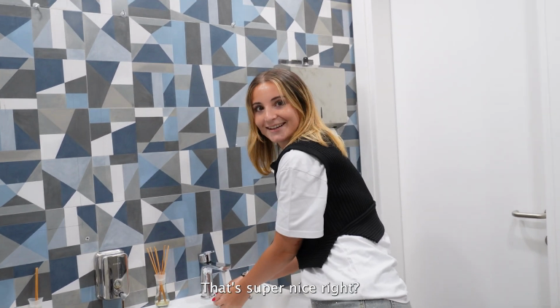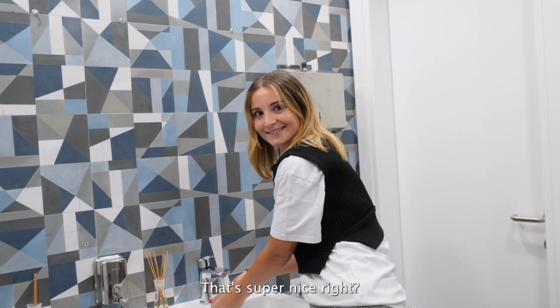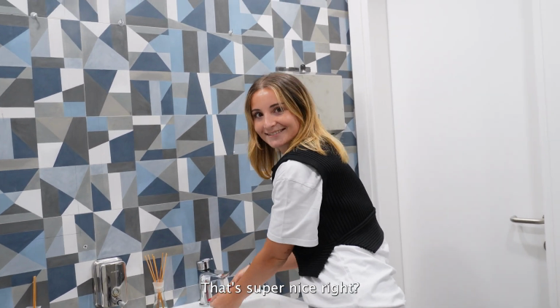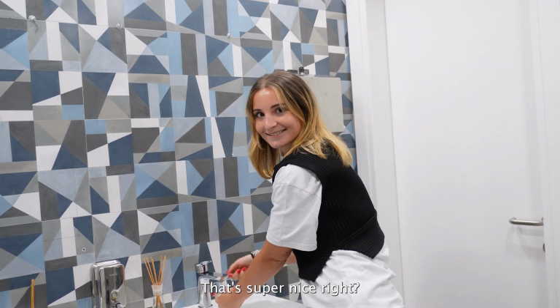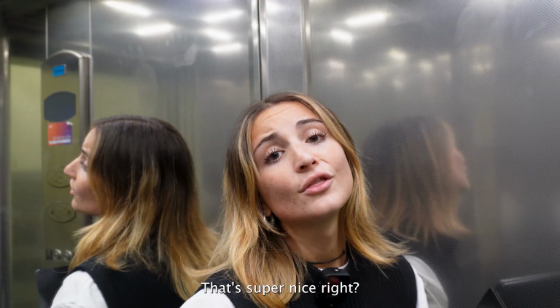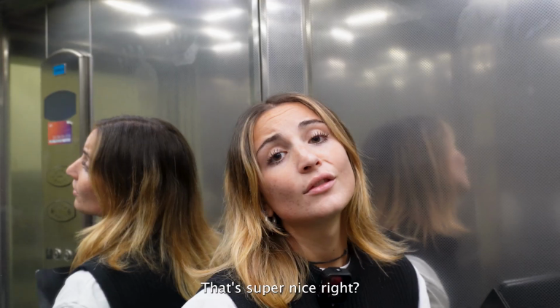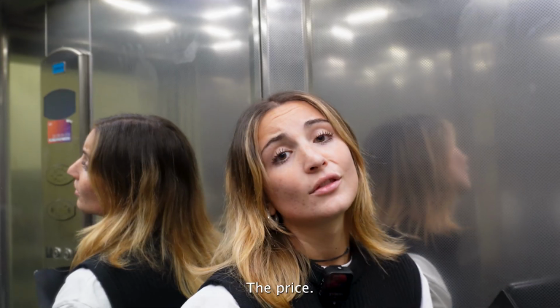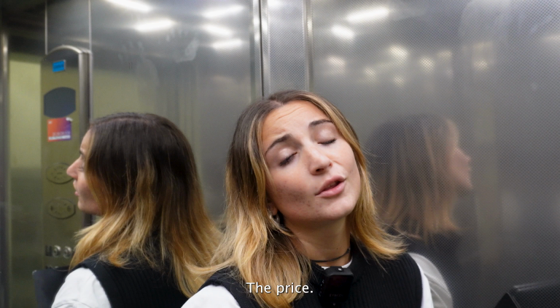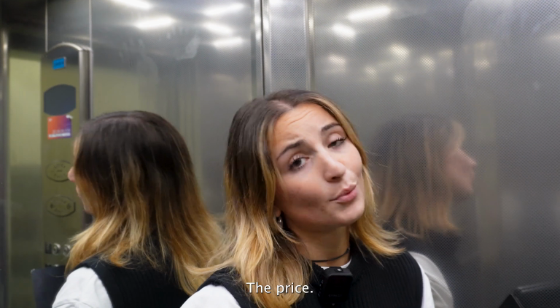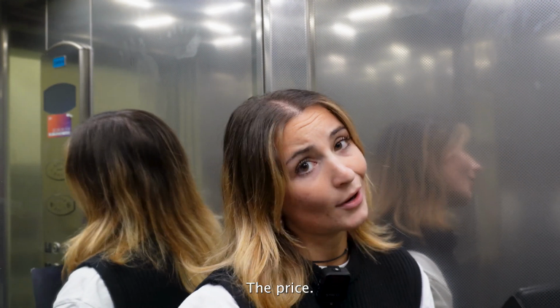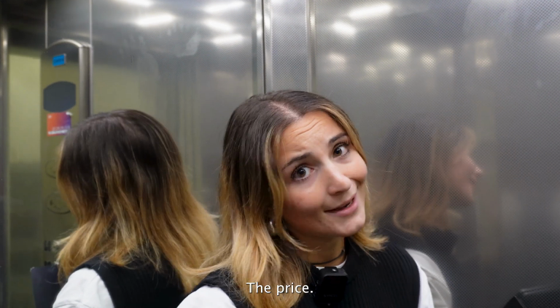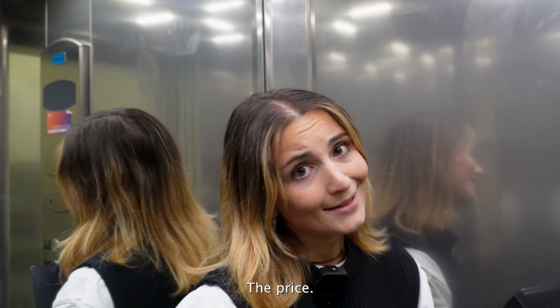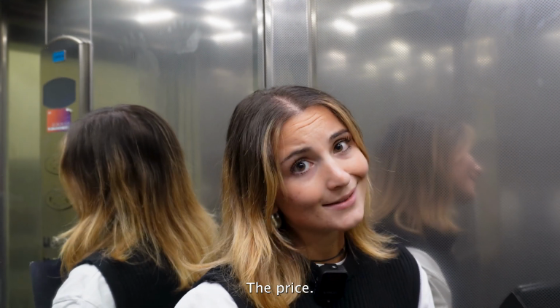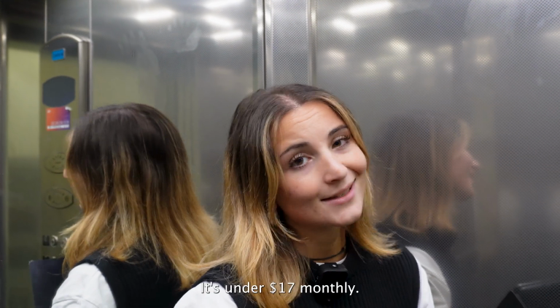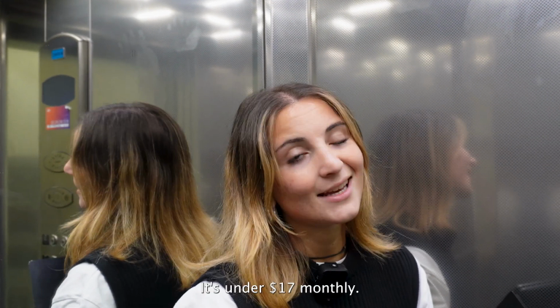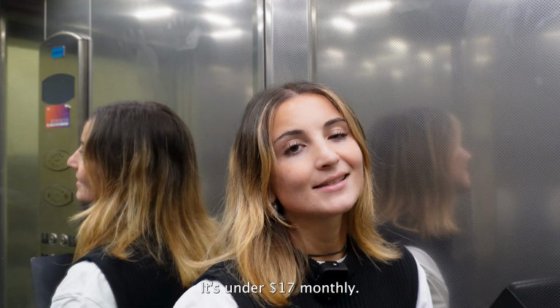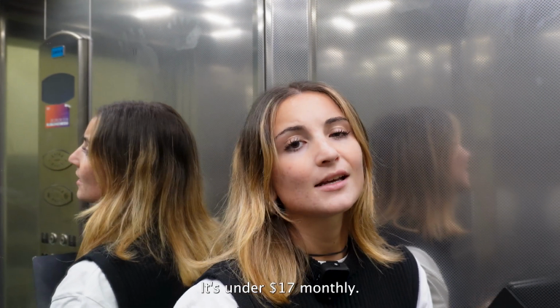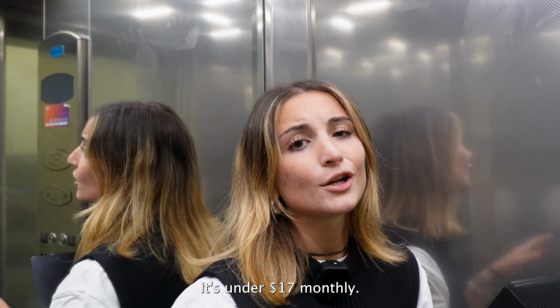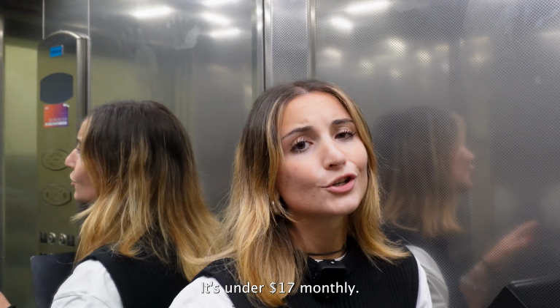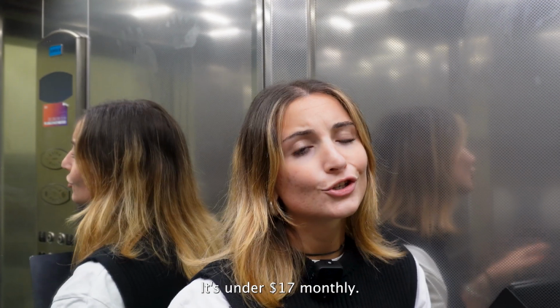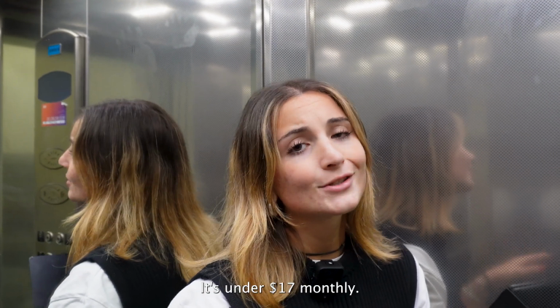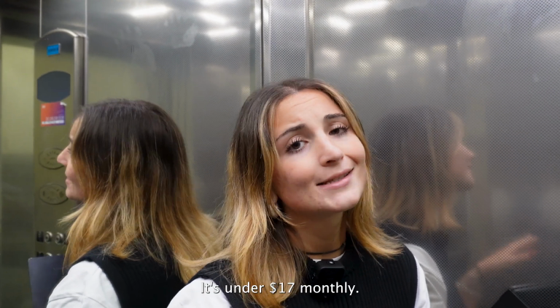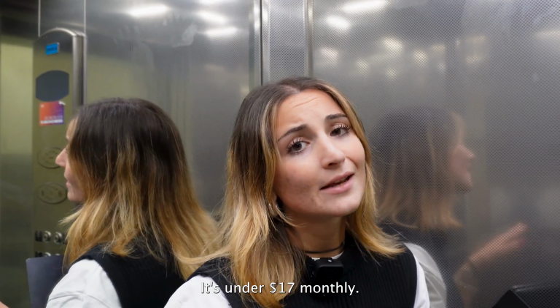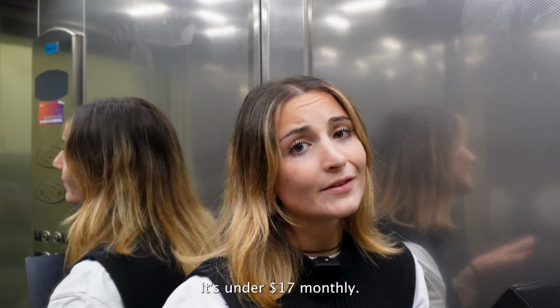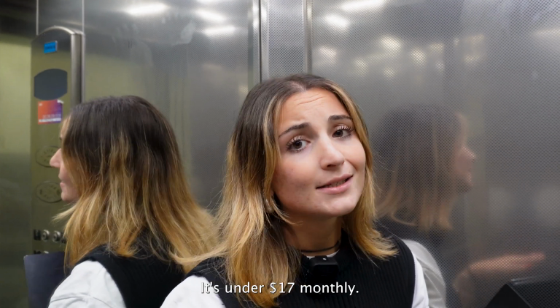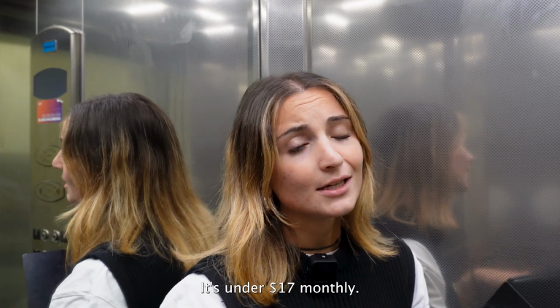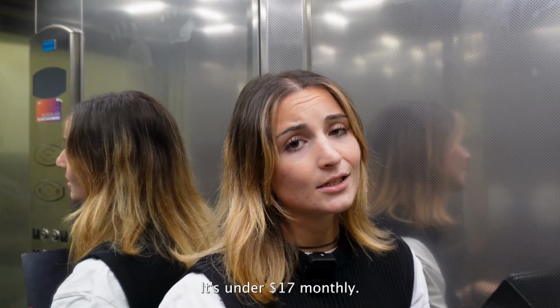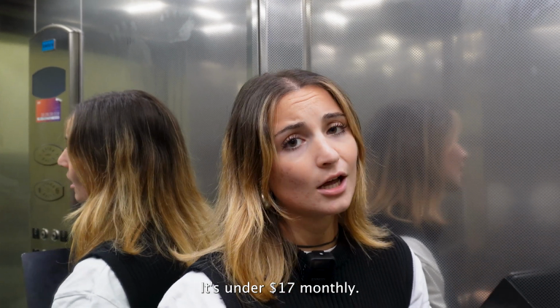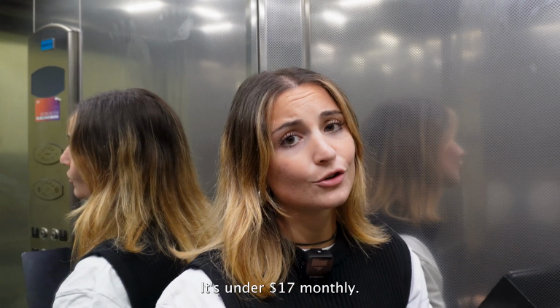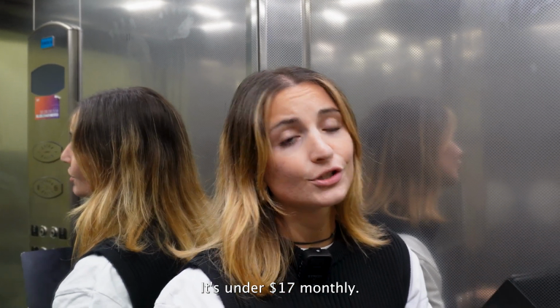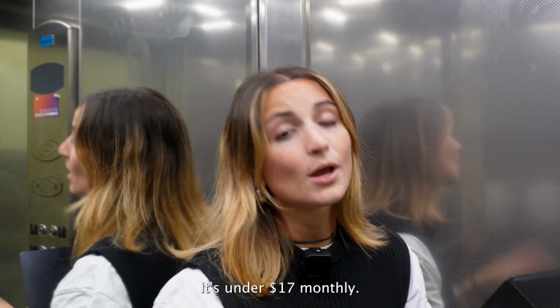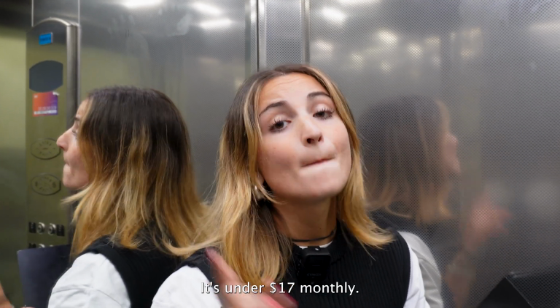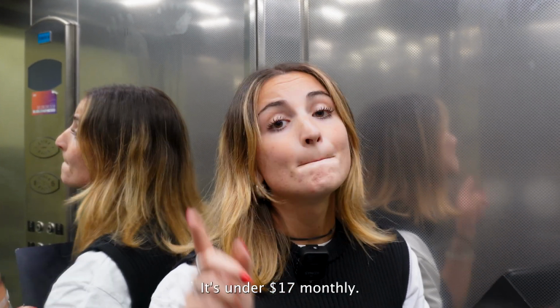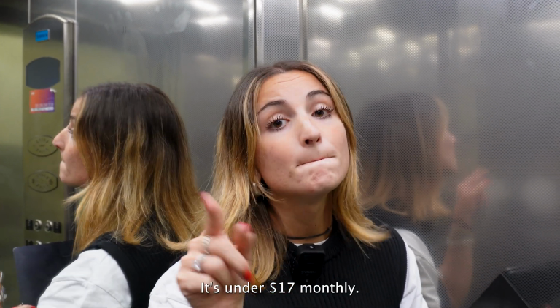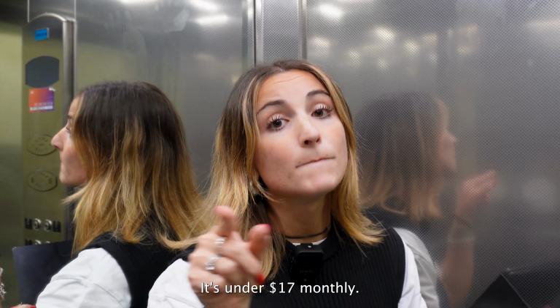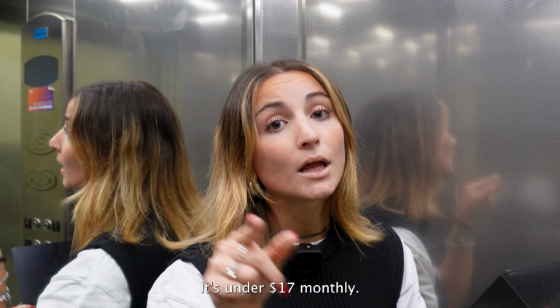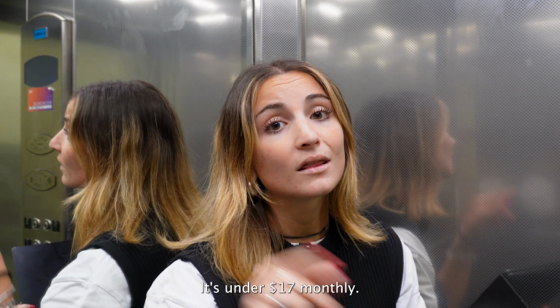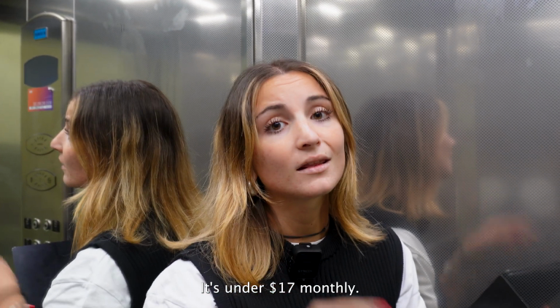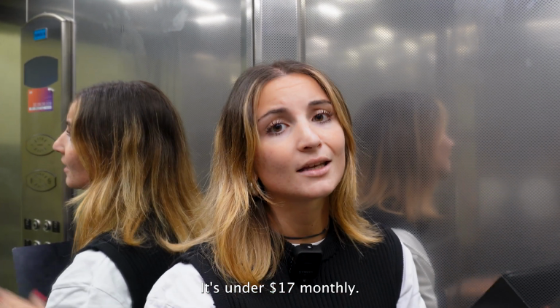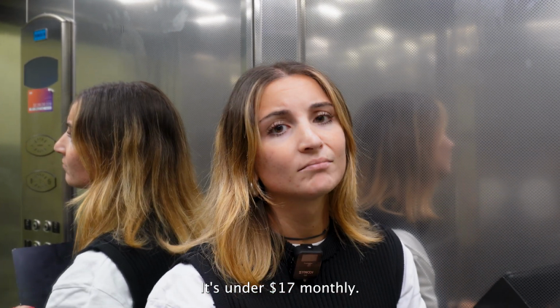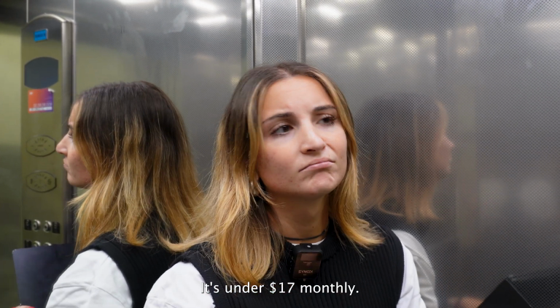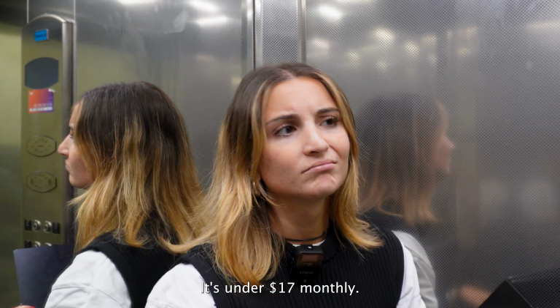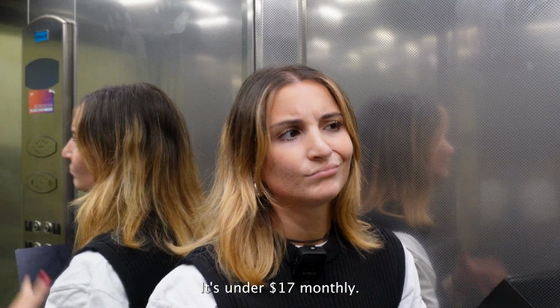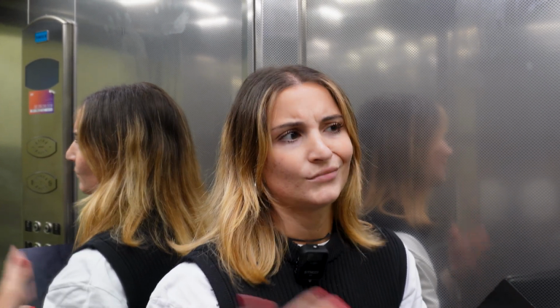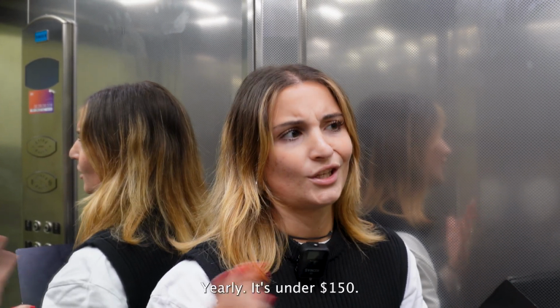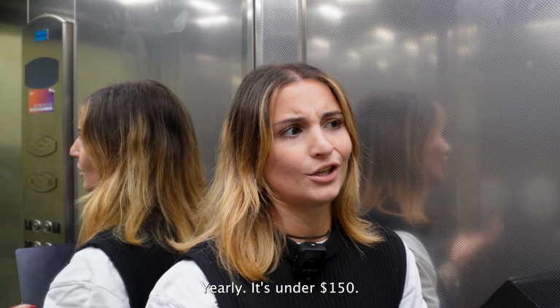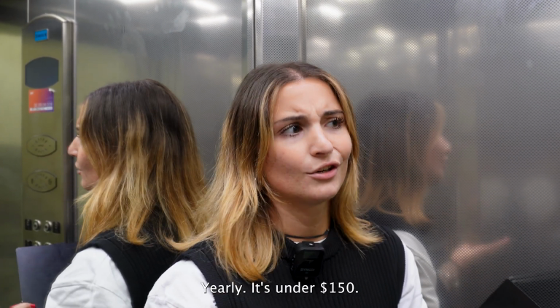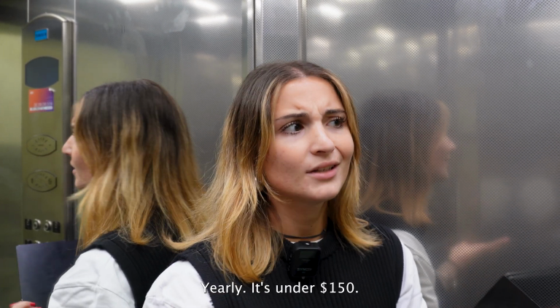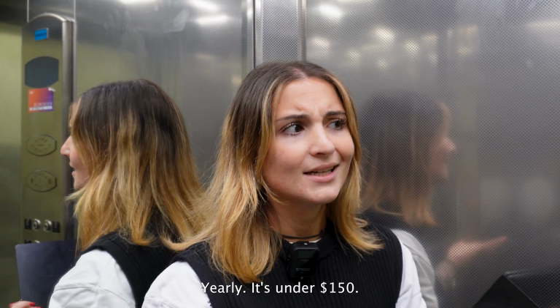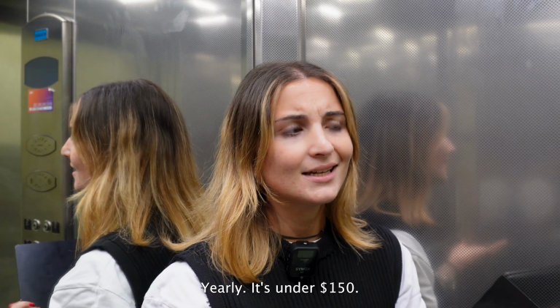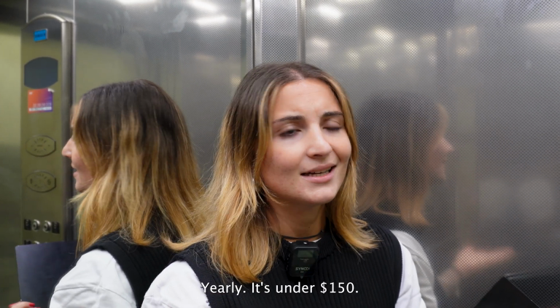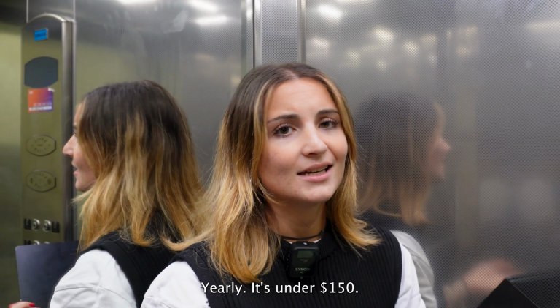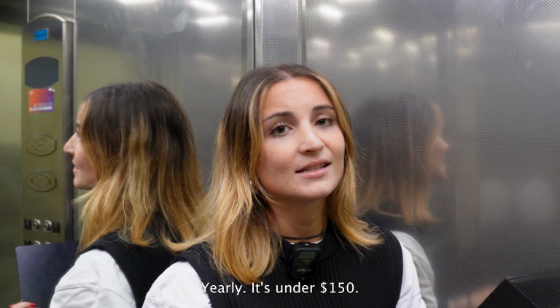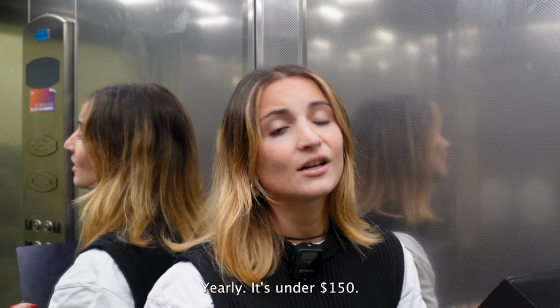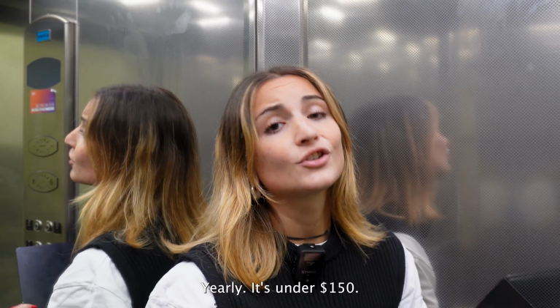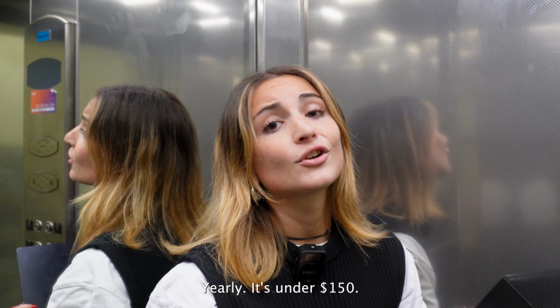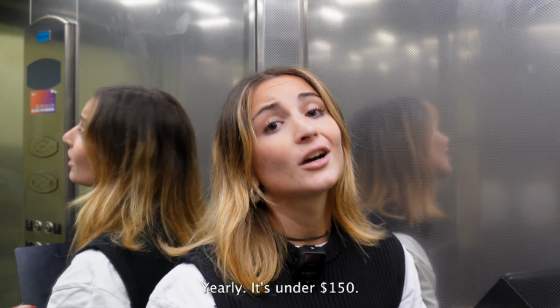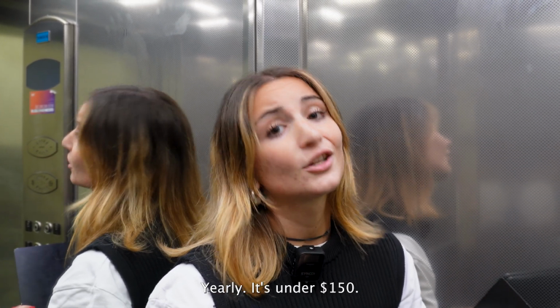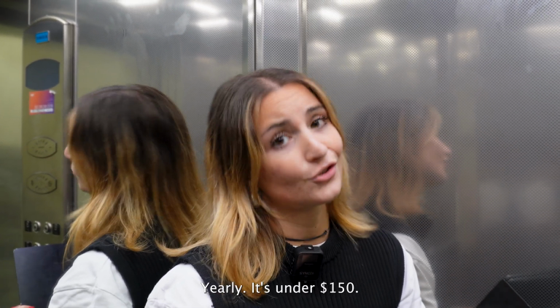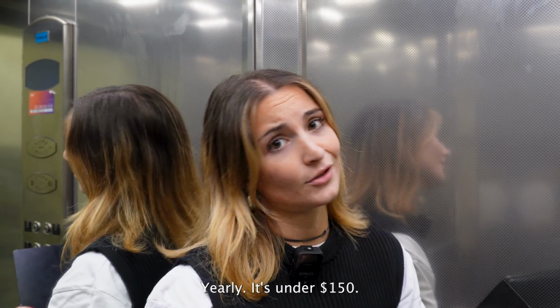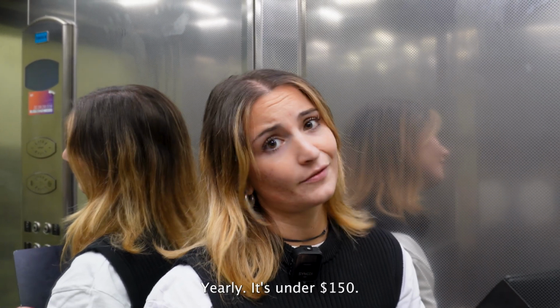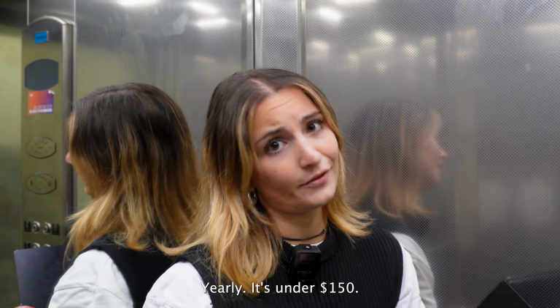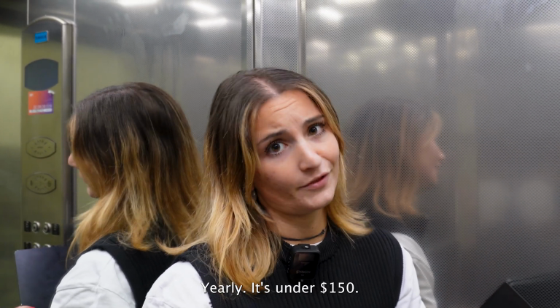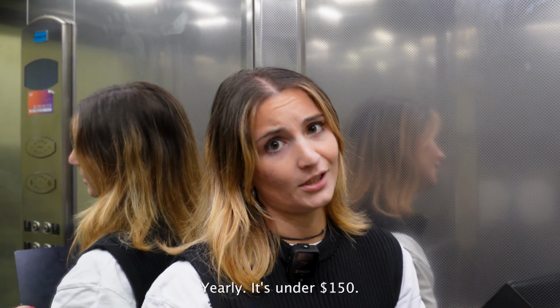The price — it's under $17 monthly. Yearly, it's under $150.